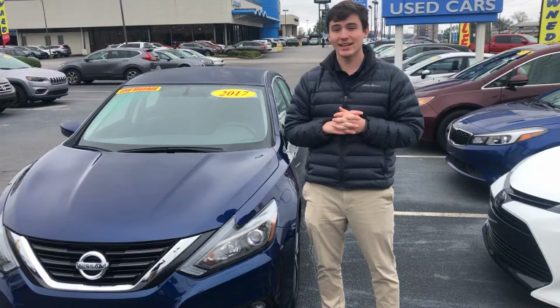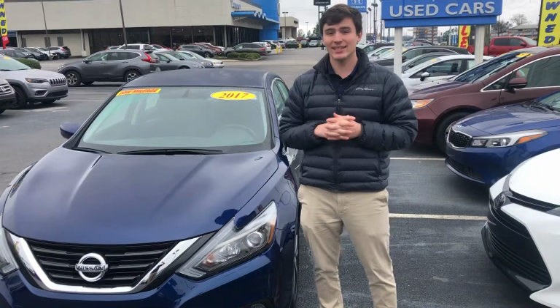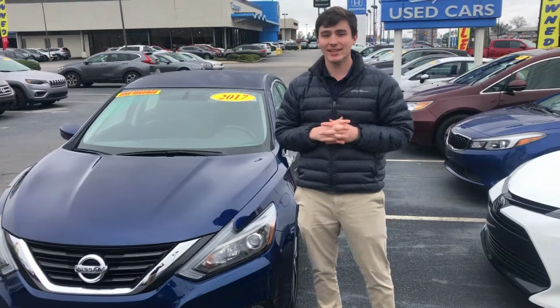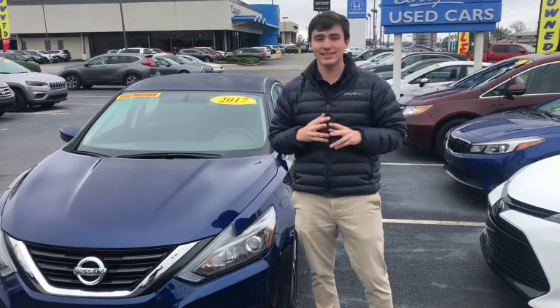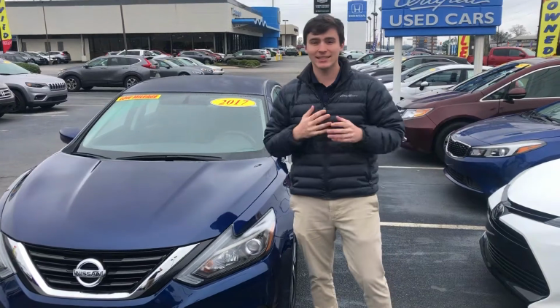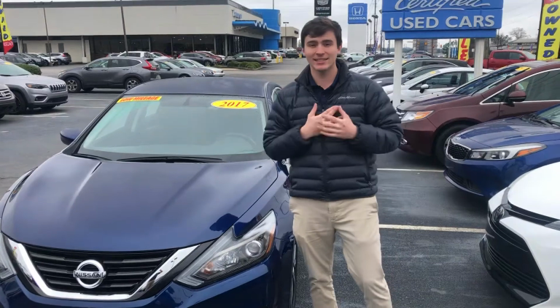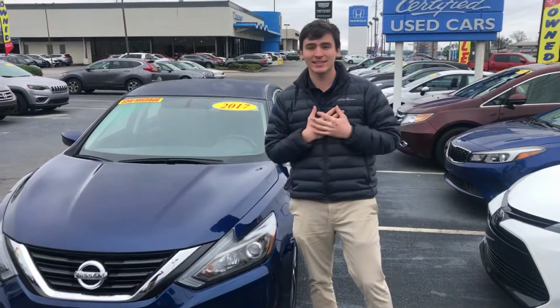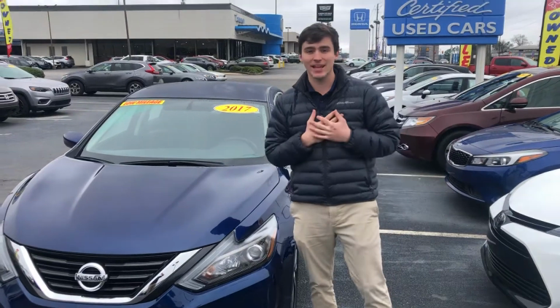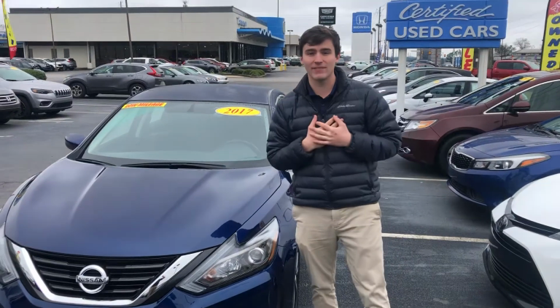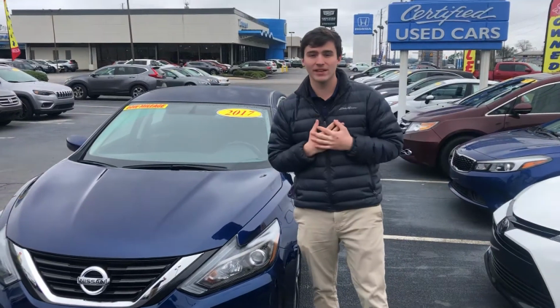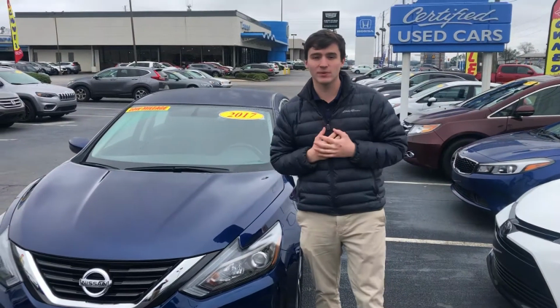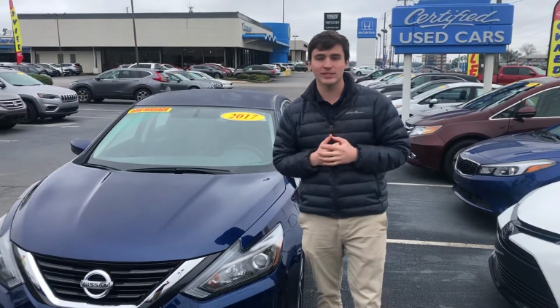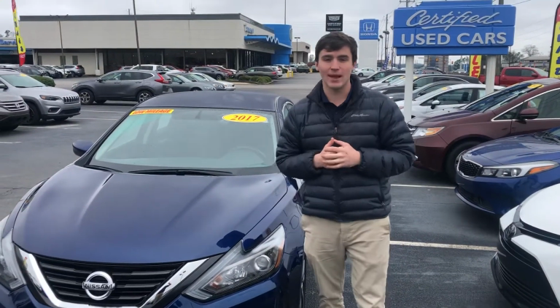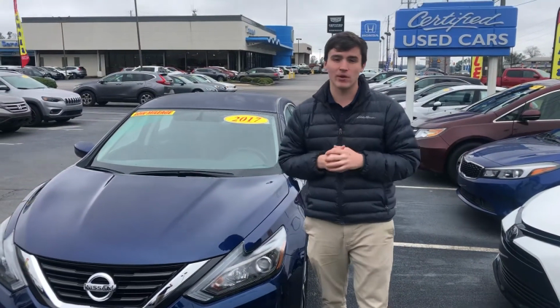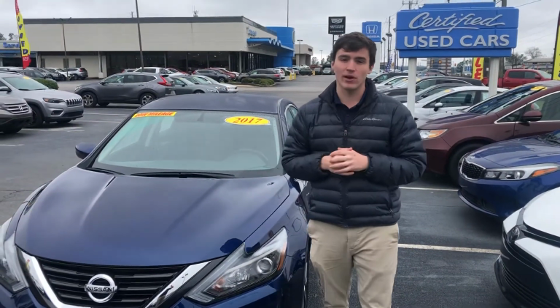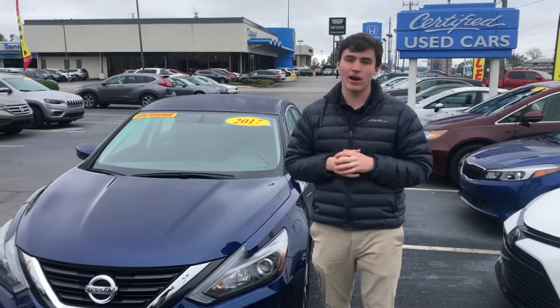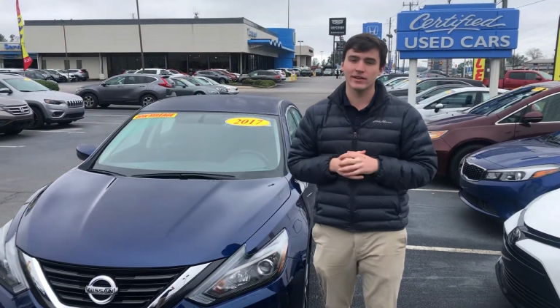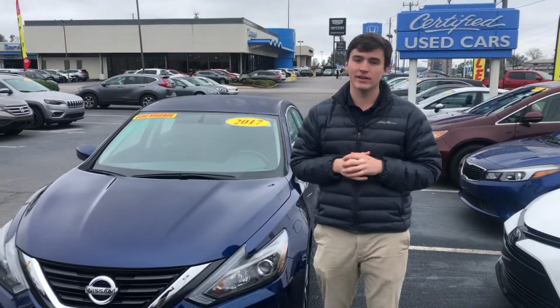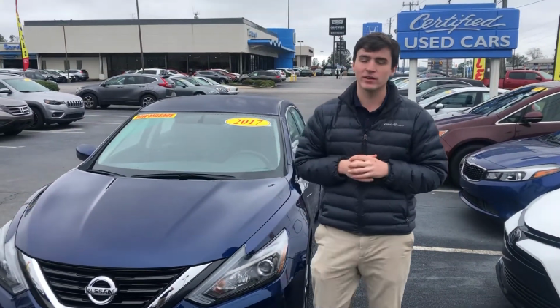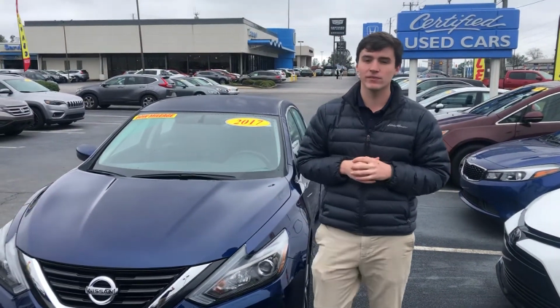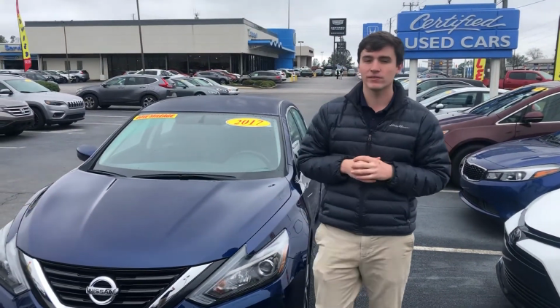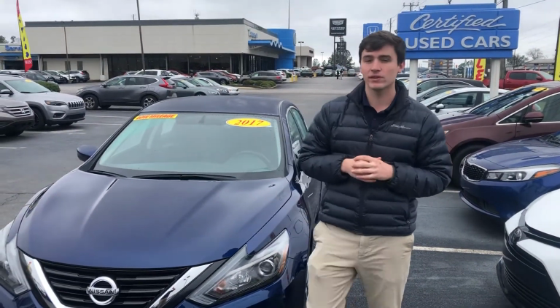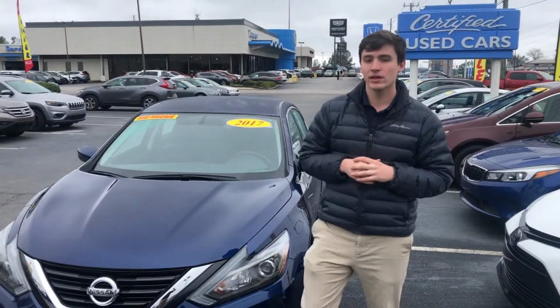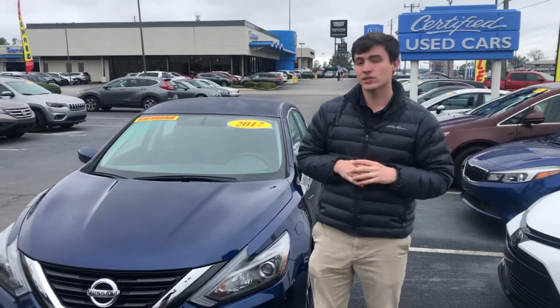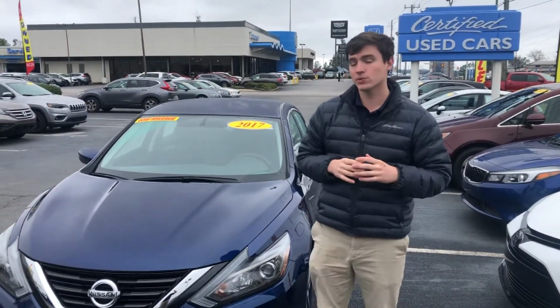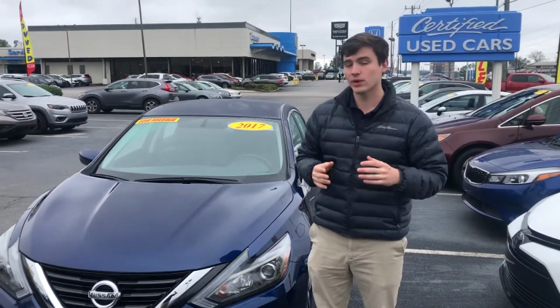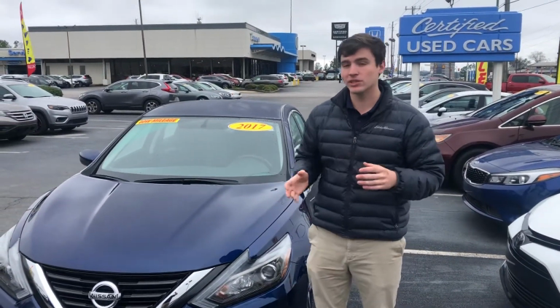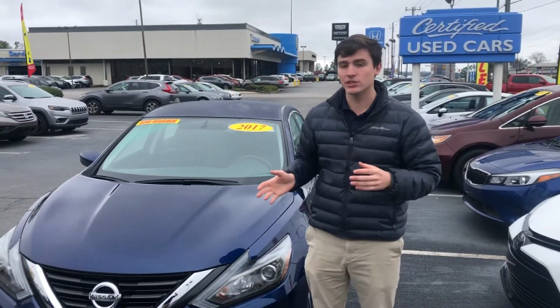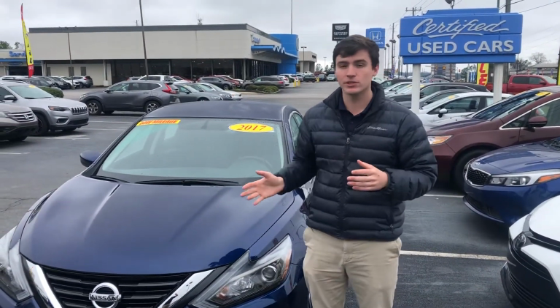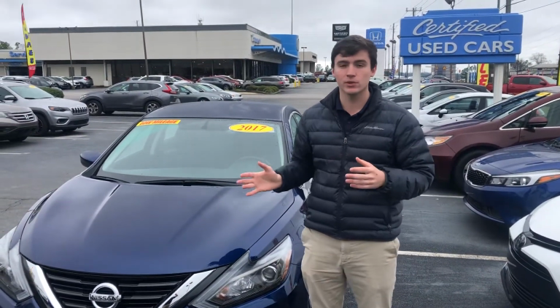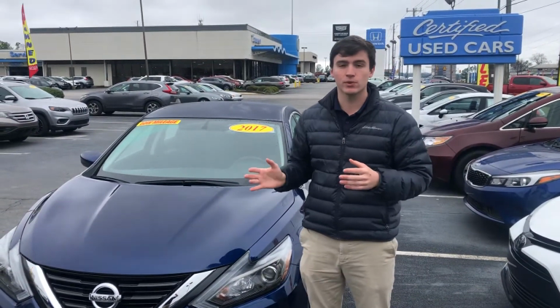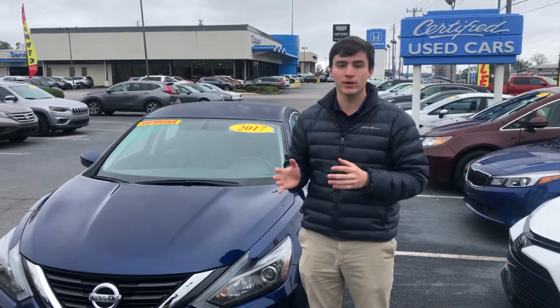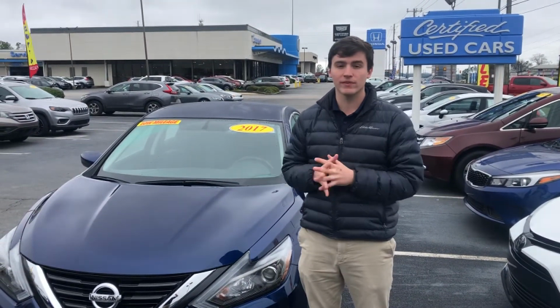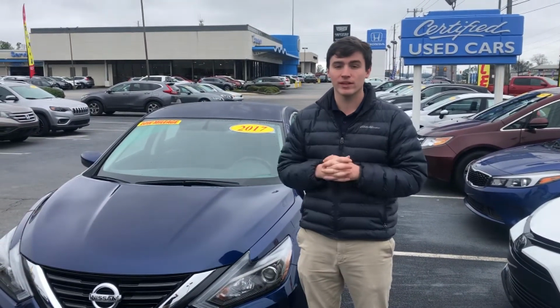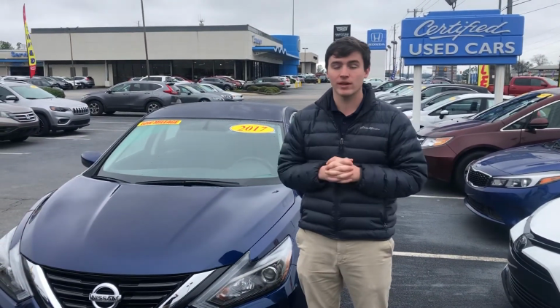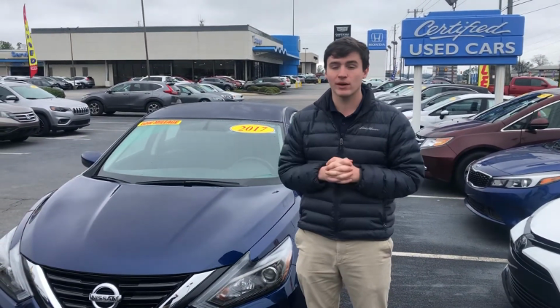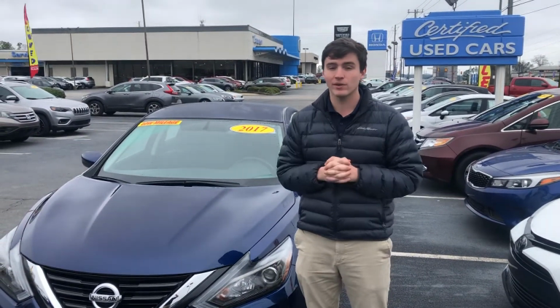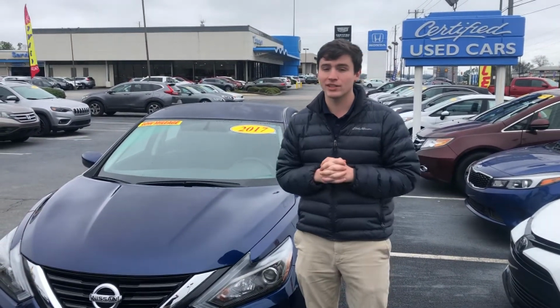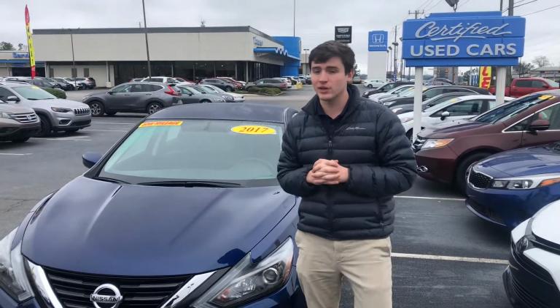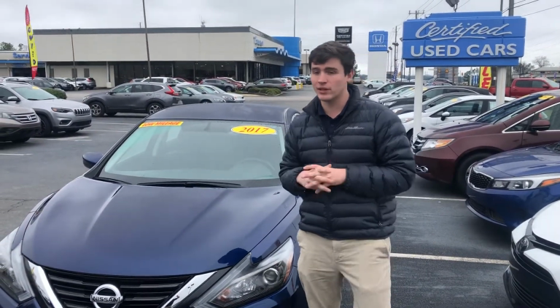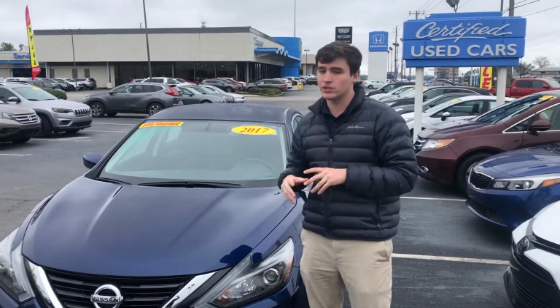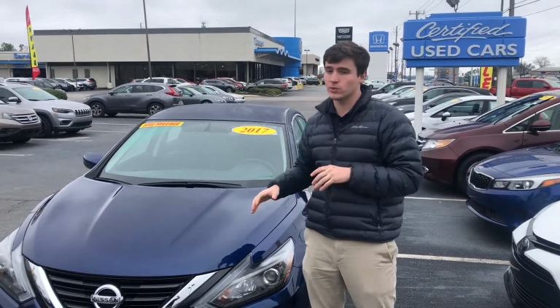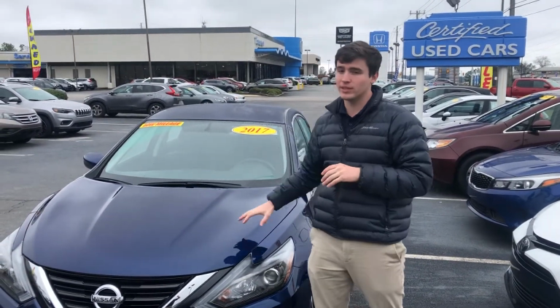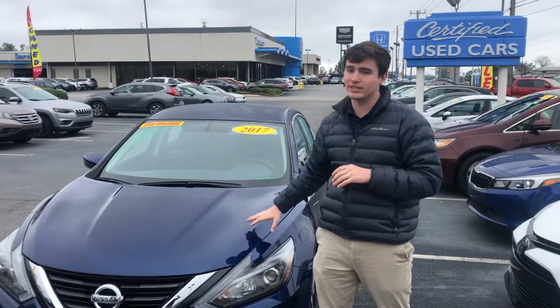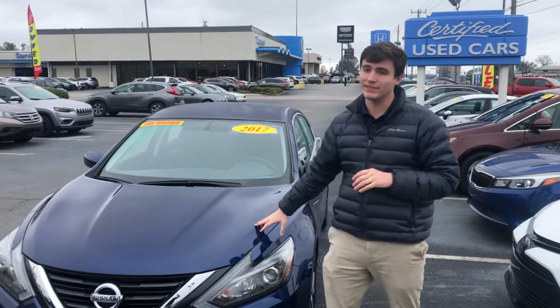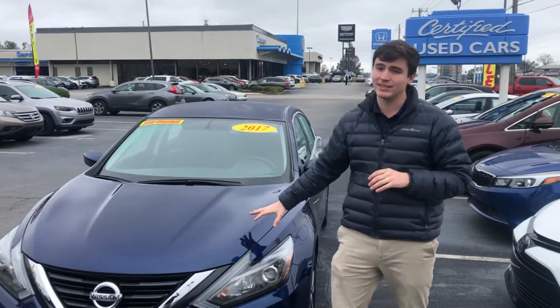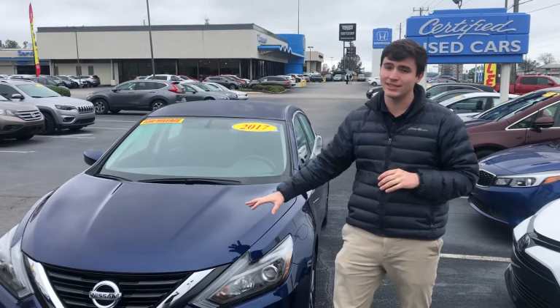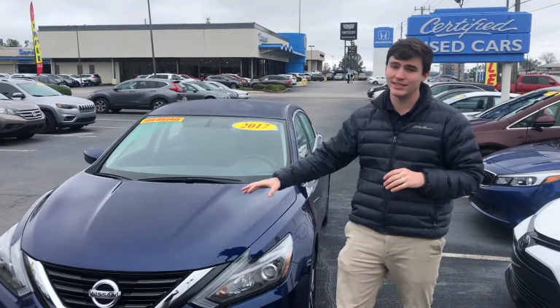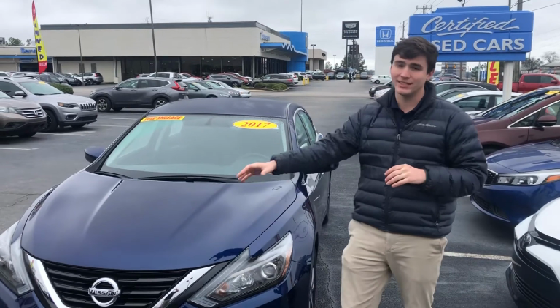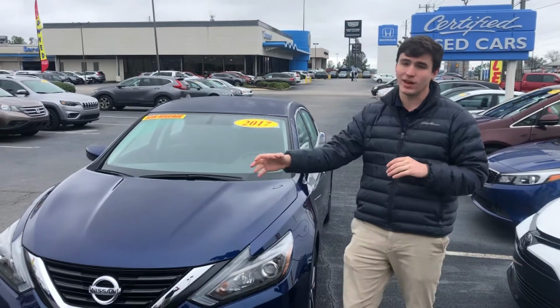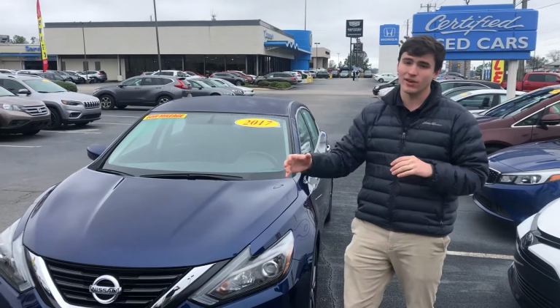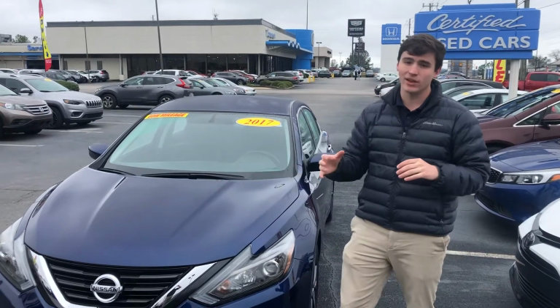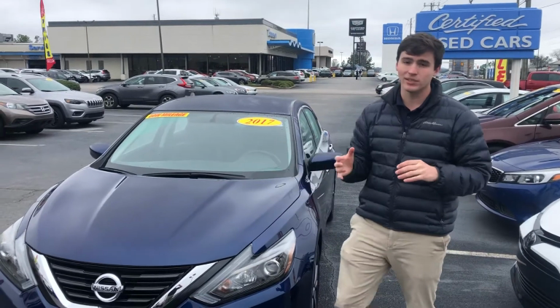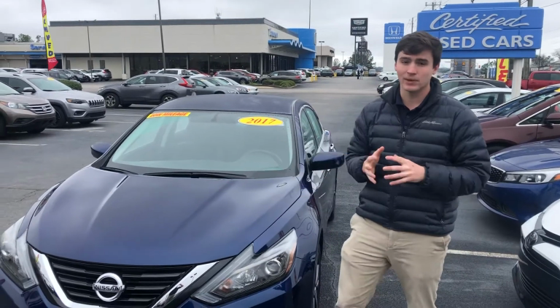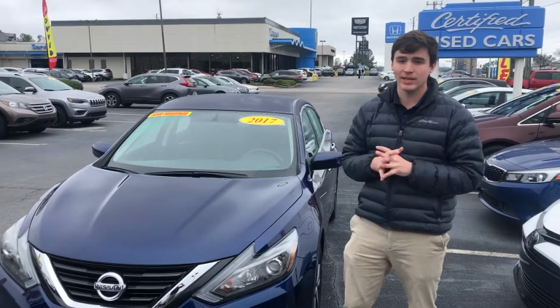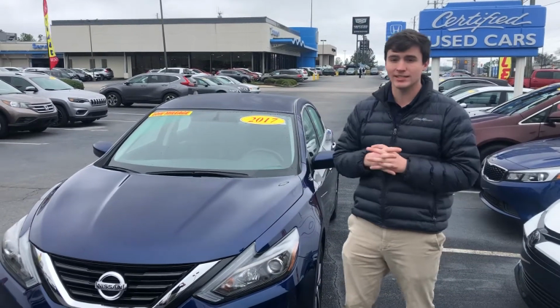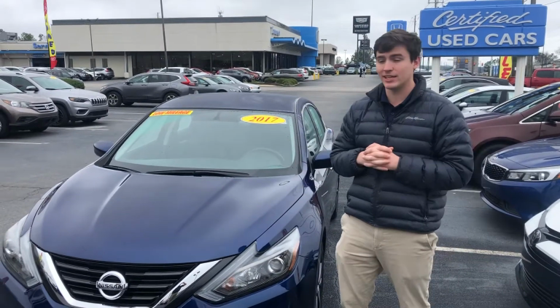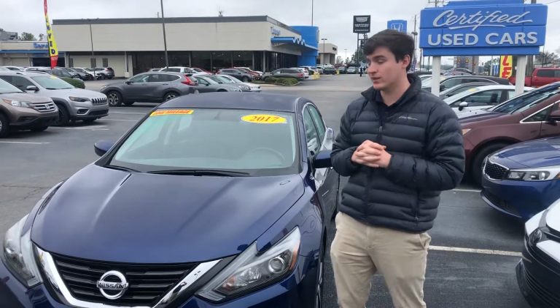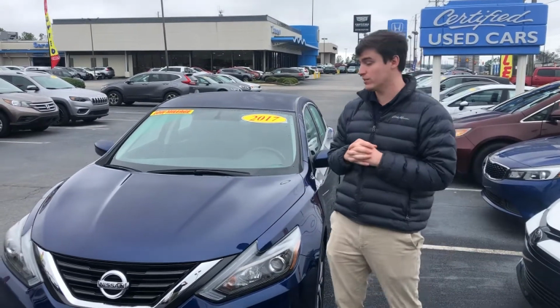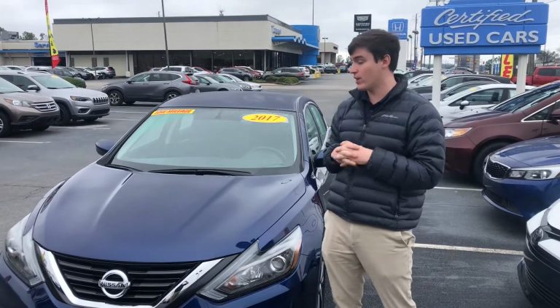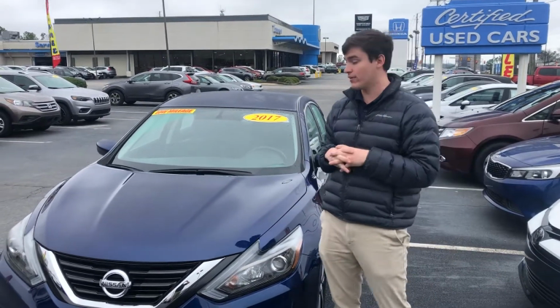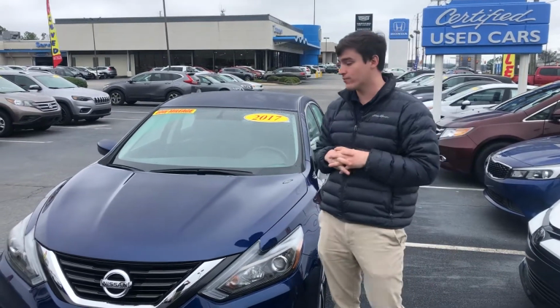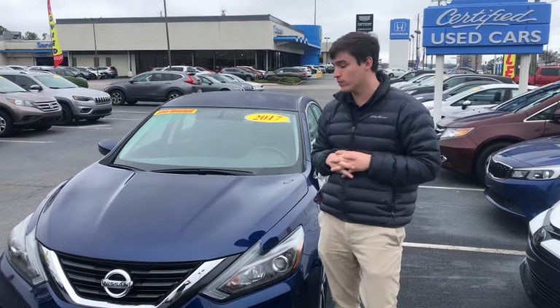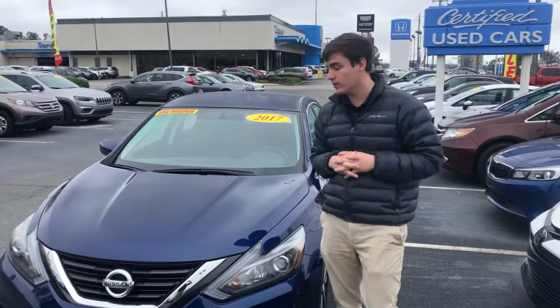Hey Tessa, this is Evan here with Tamron Honda and Hoover. Just wanted to shoot you a quick video and let you know this 2017 Nissan Altima is here and ready for you.